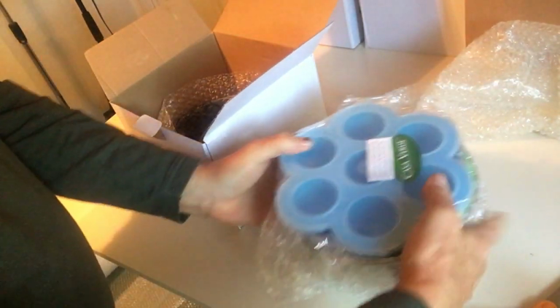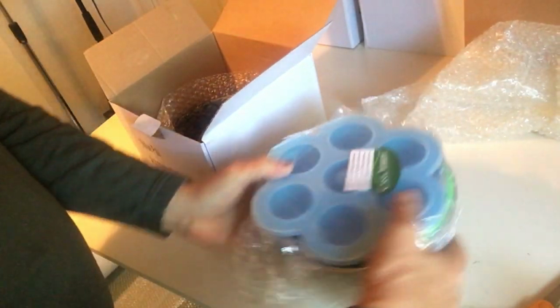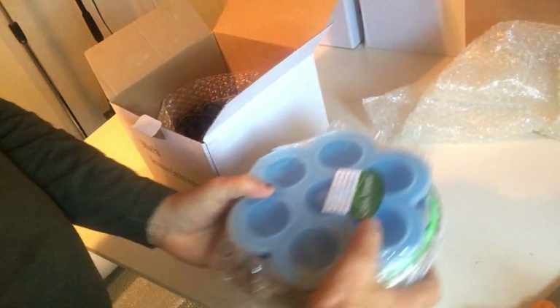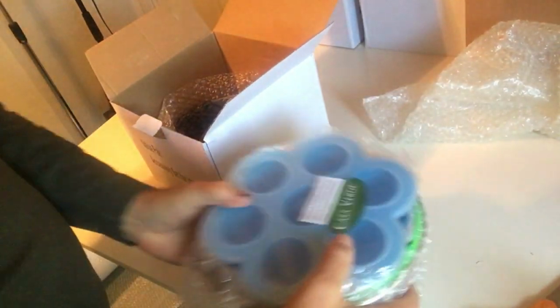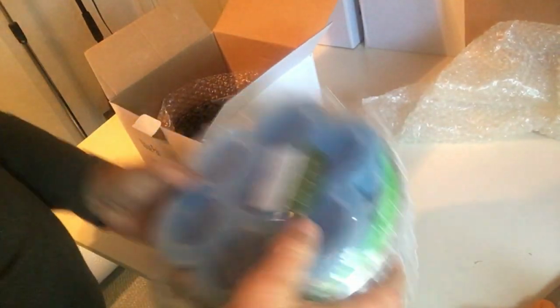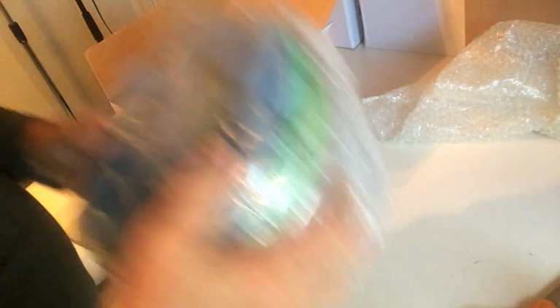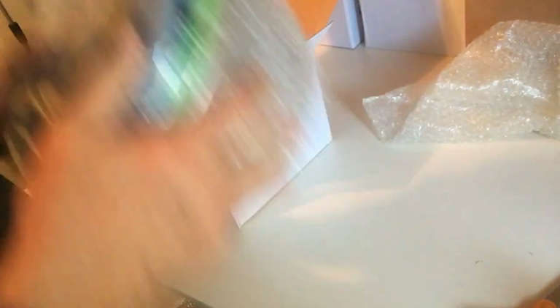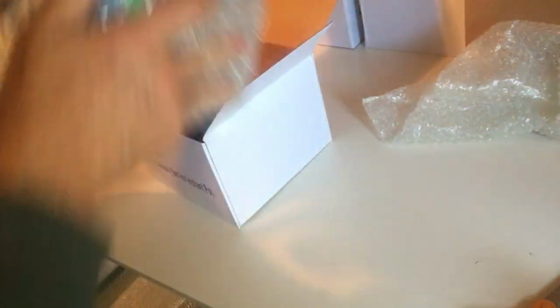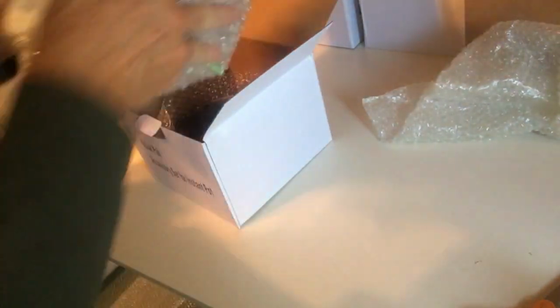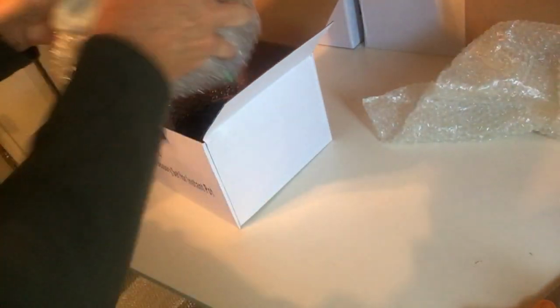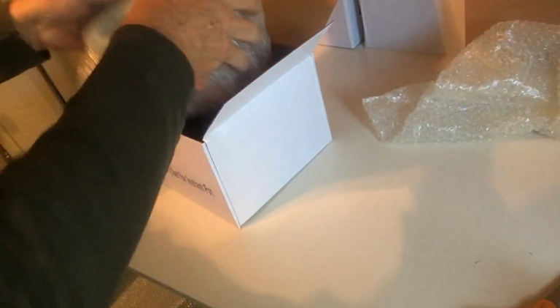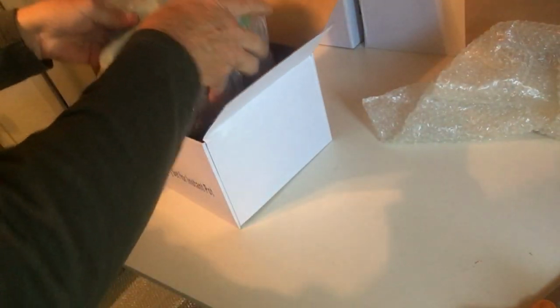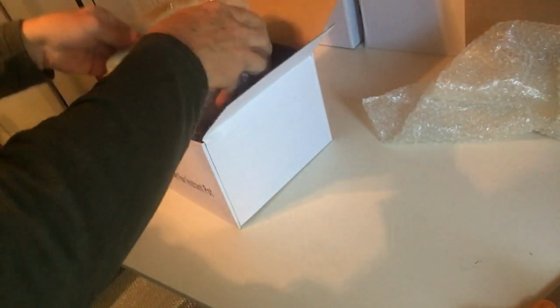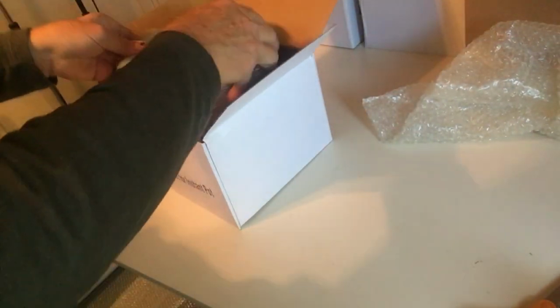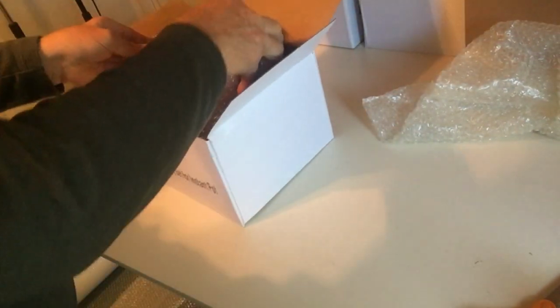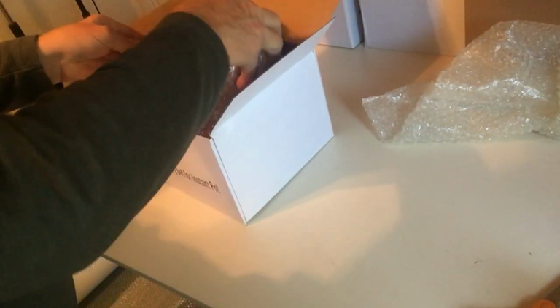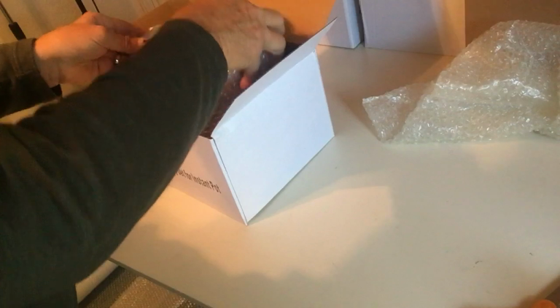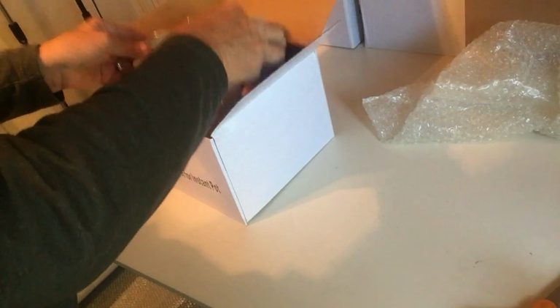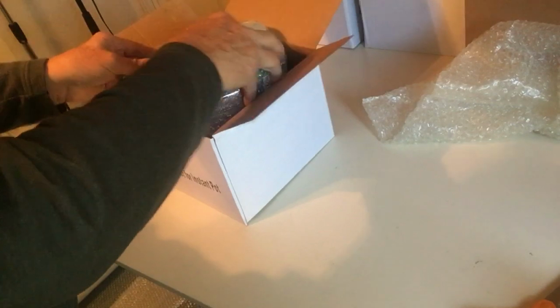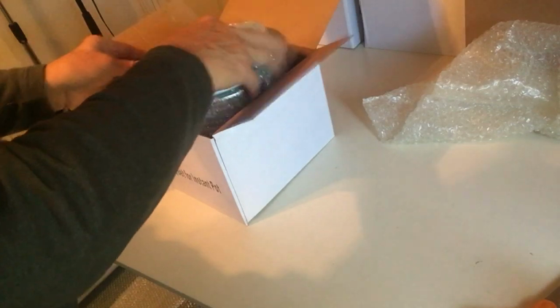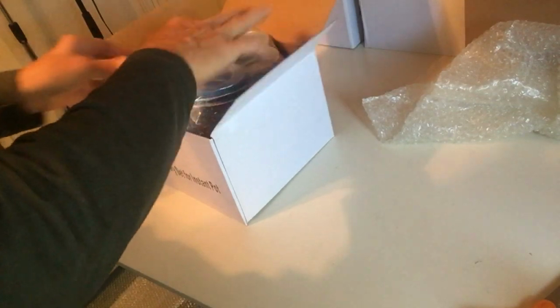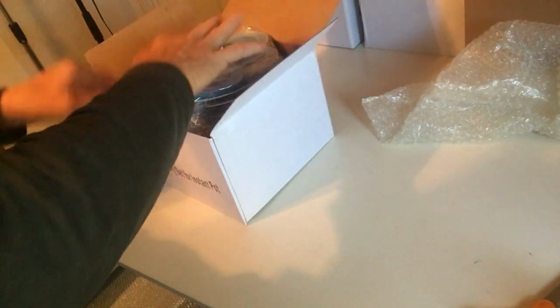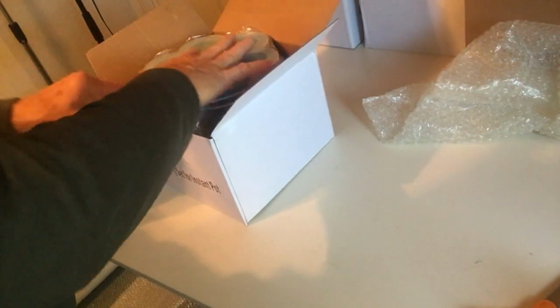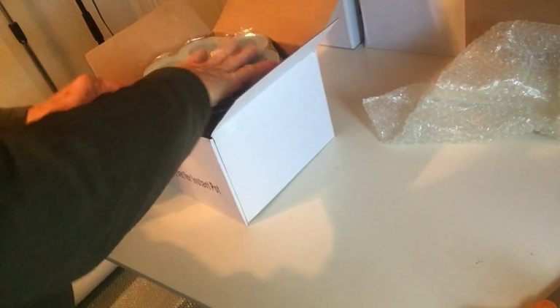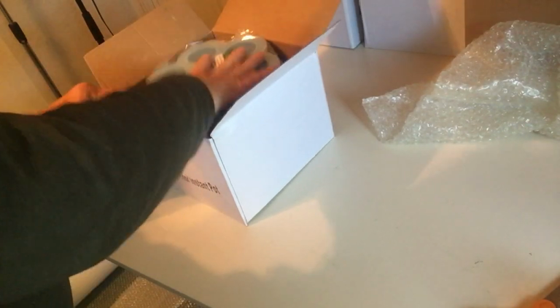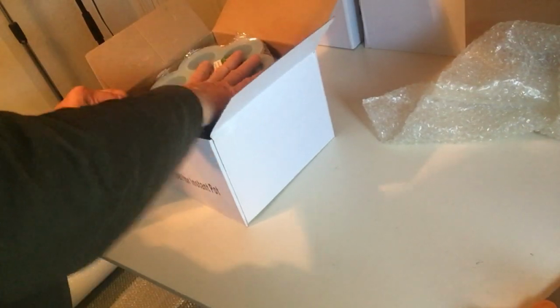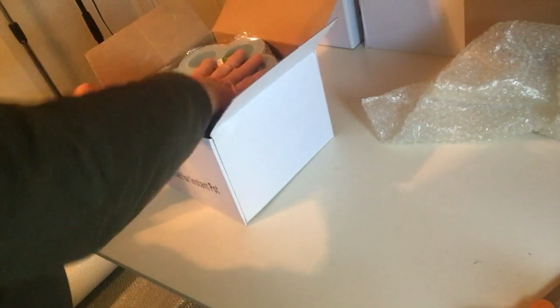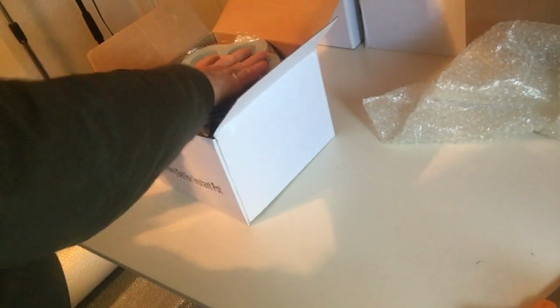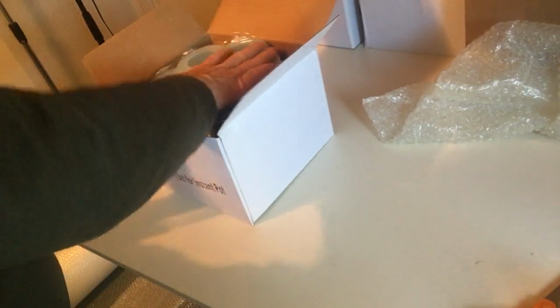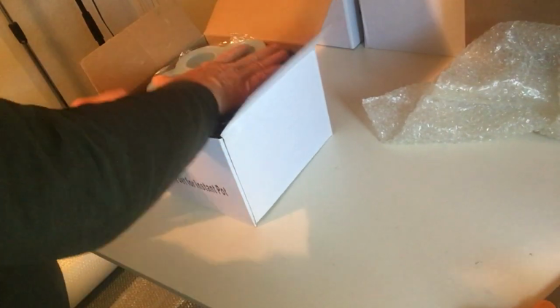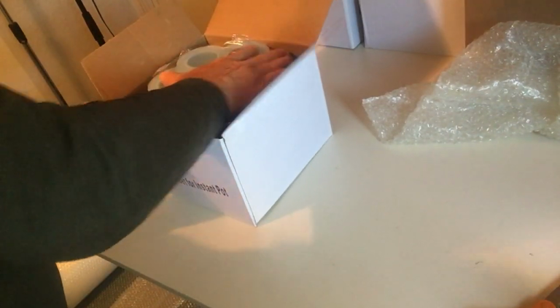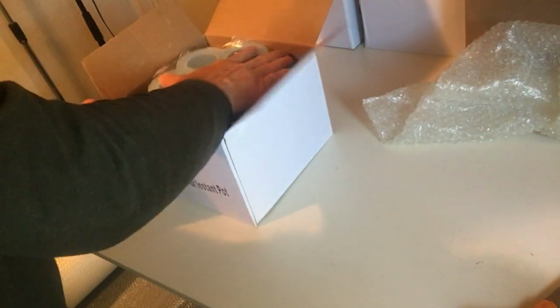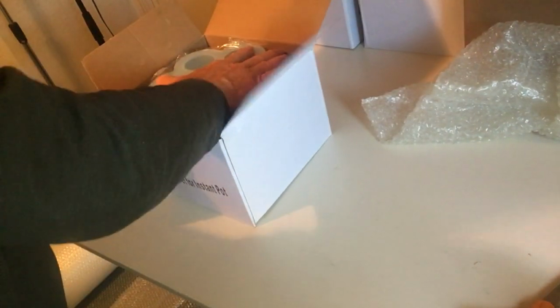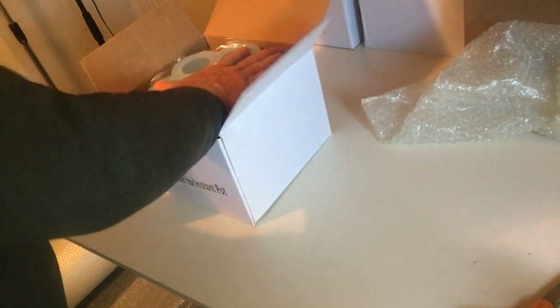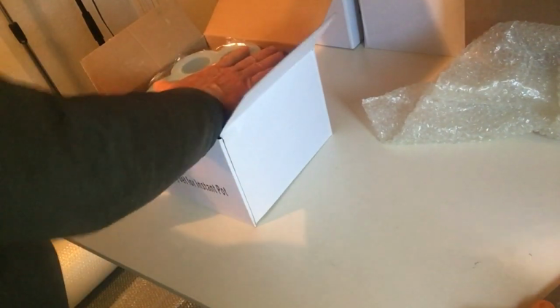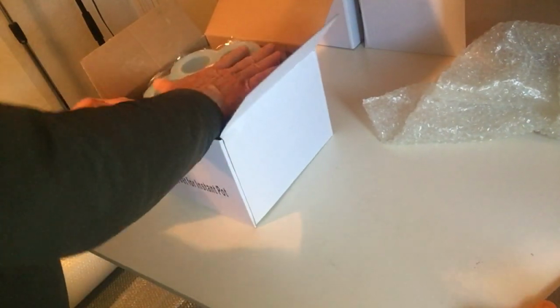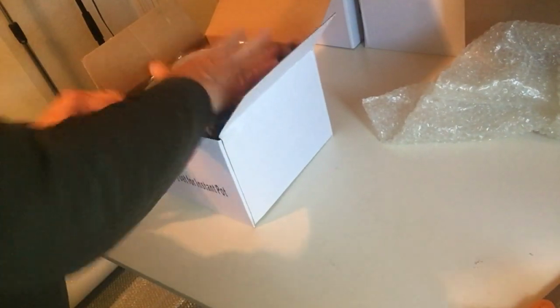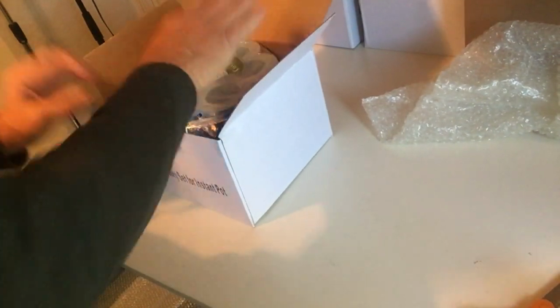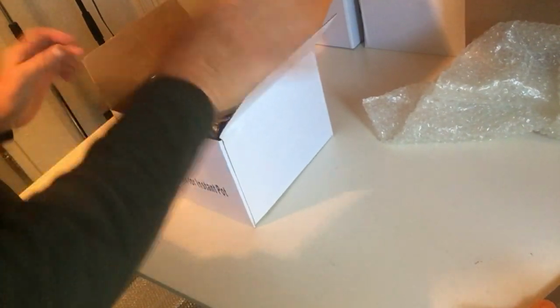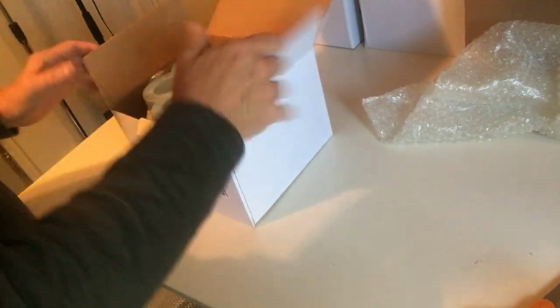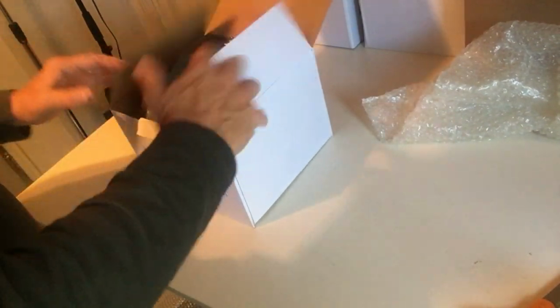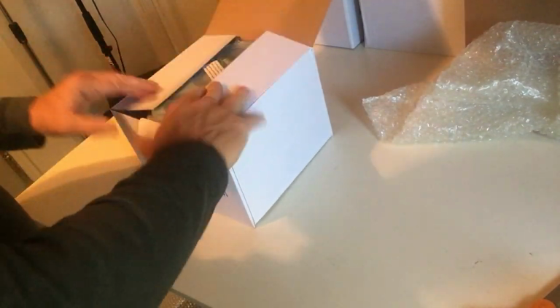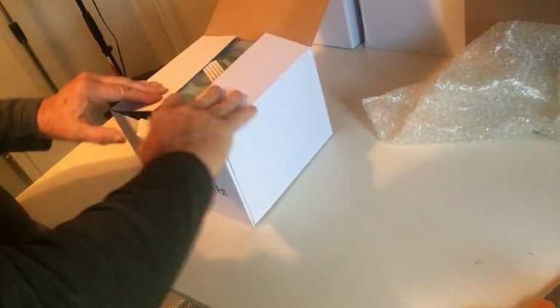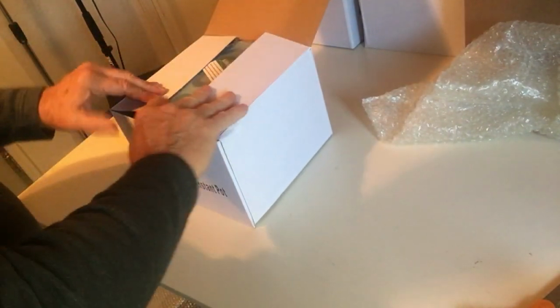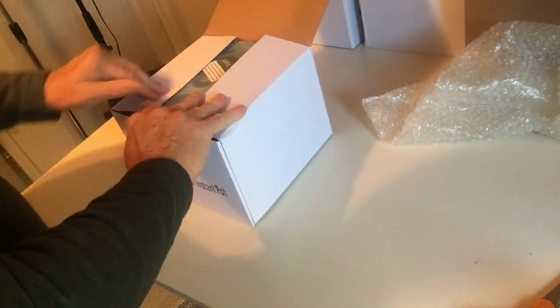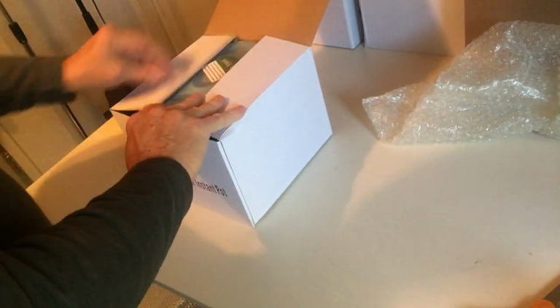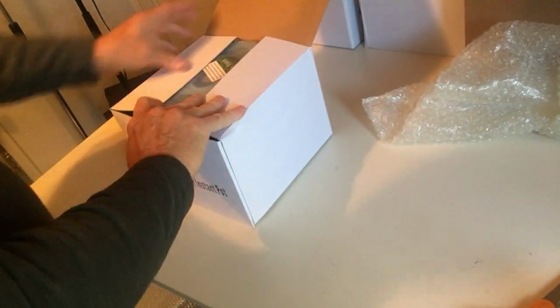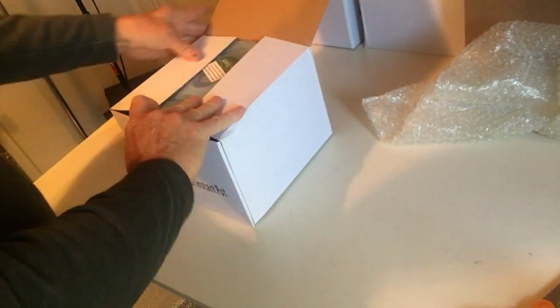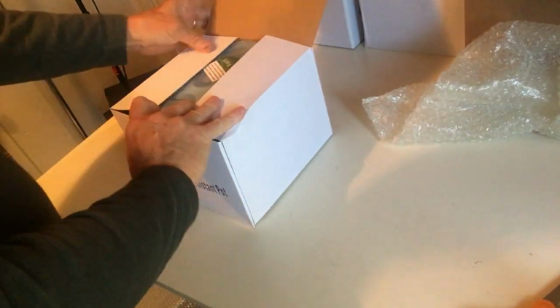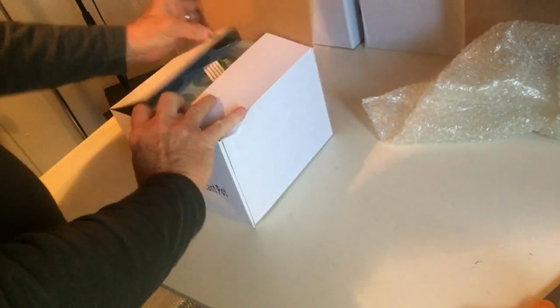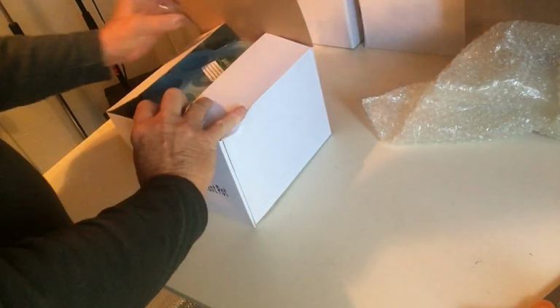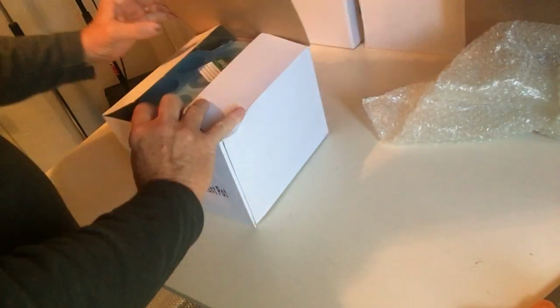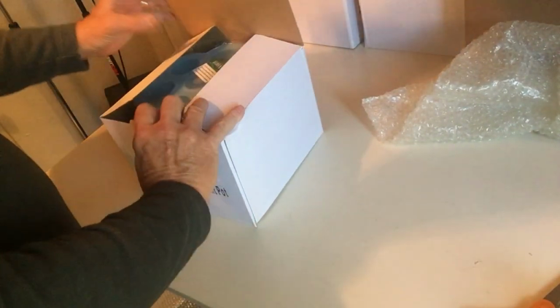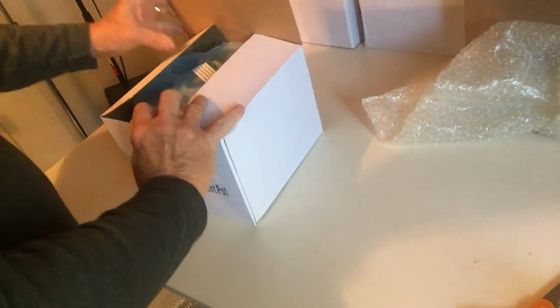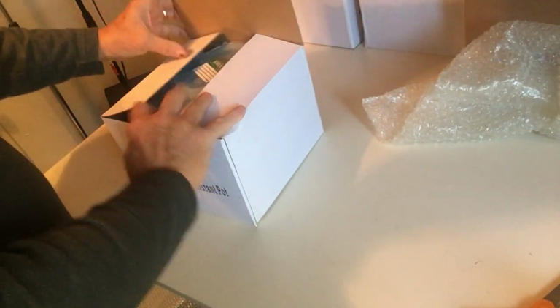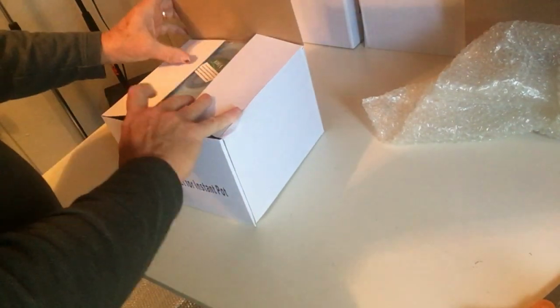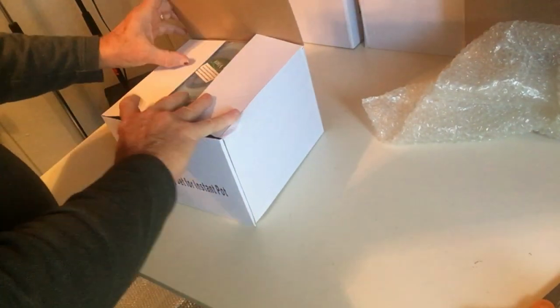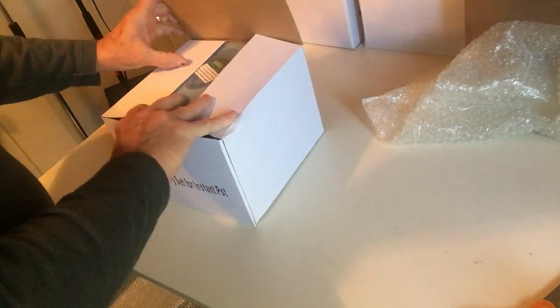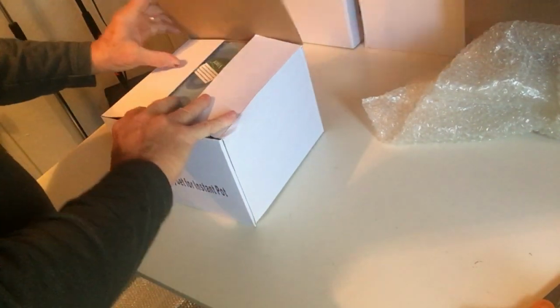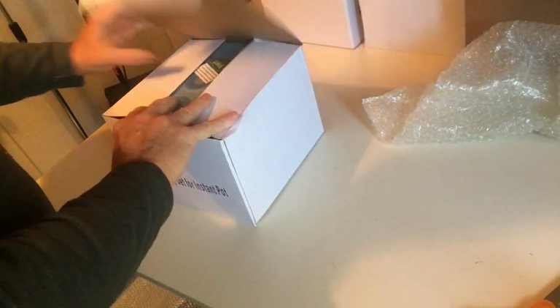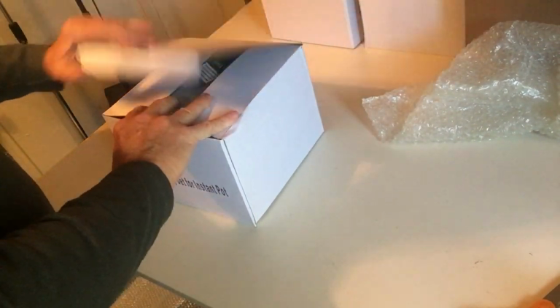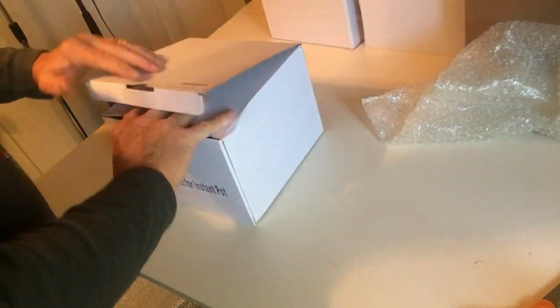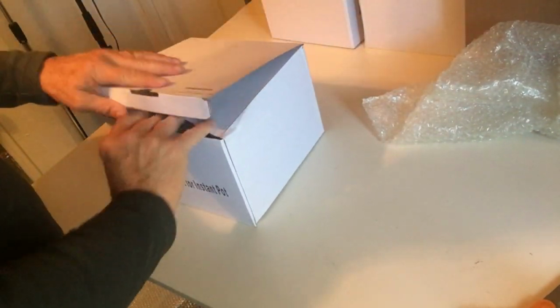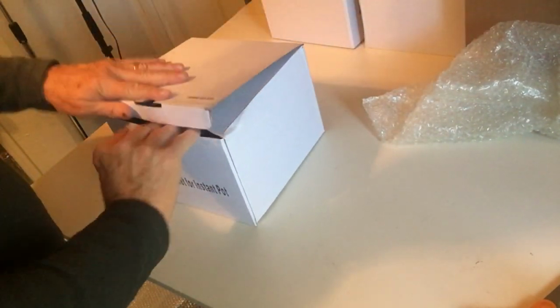Just grab the rest of the stack, put it on, and you're done.